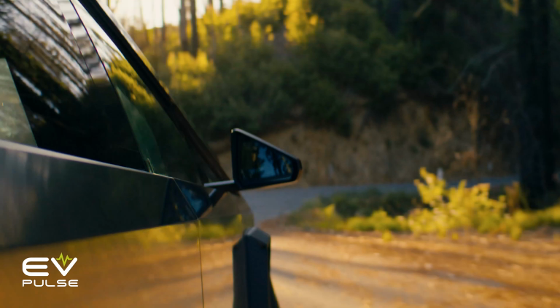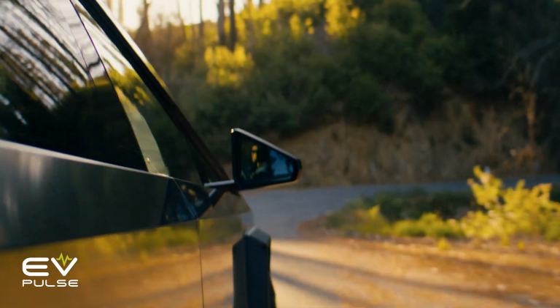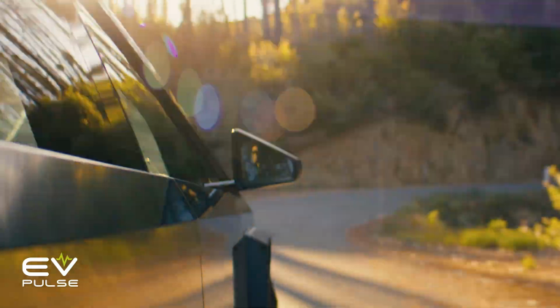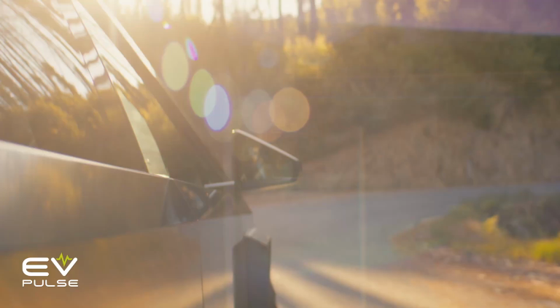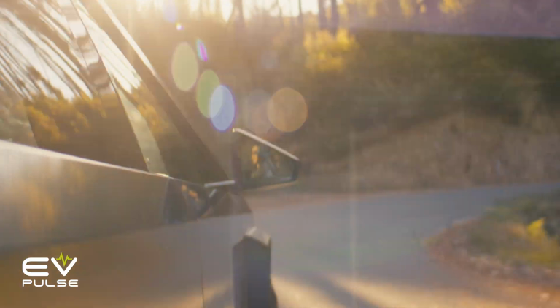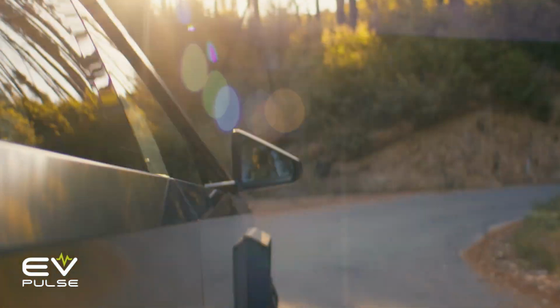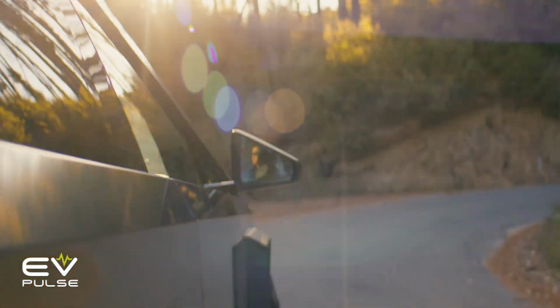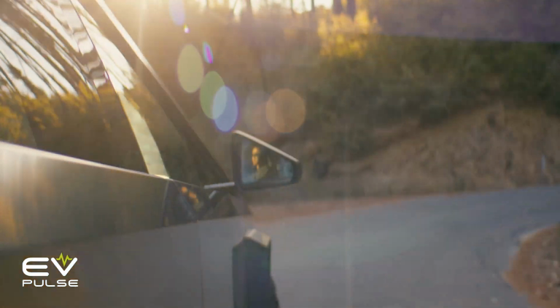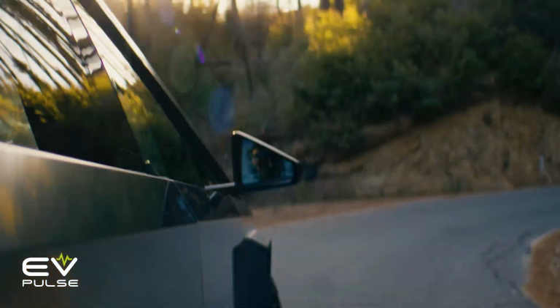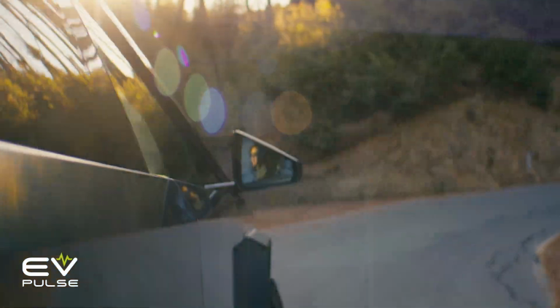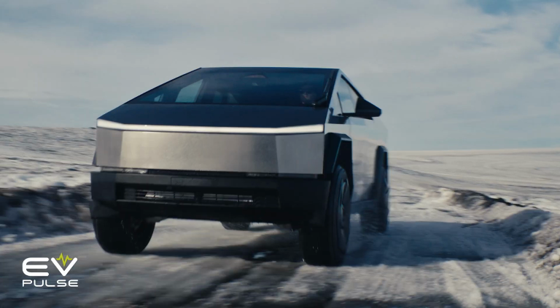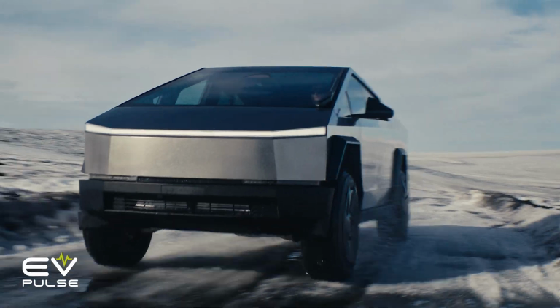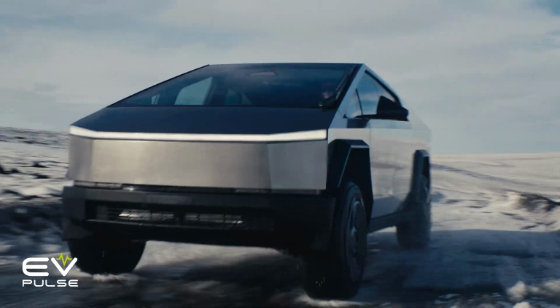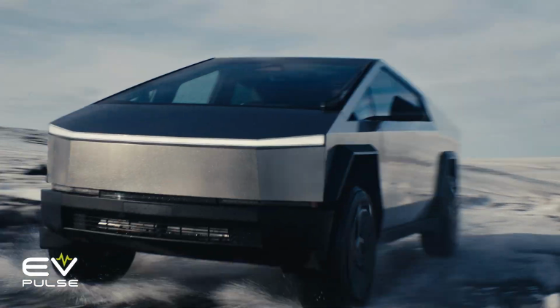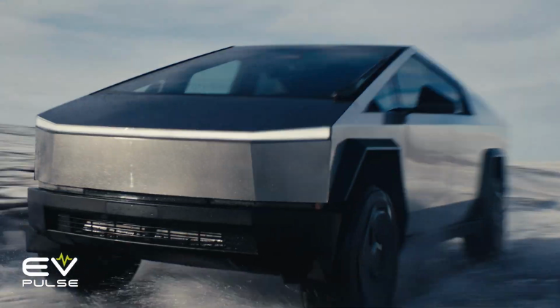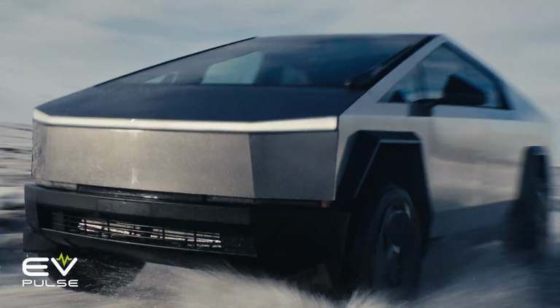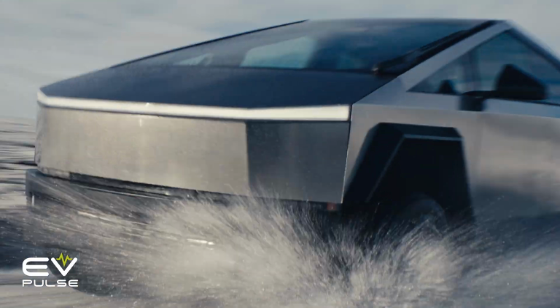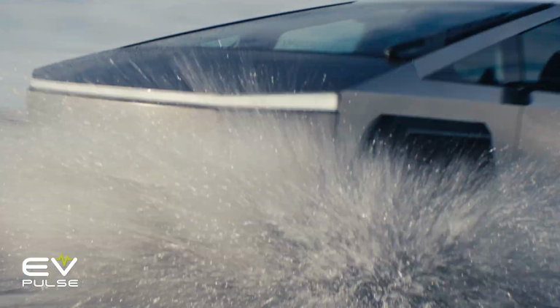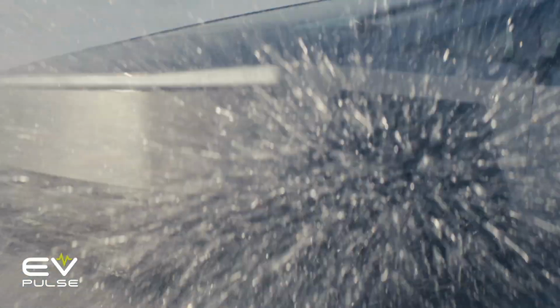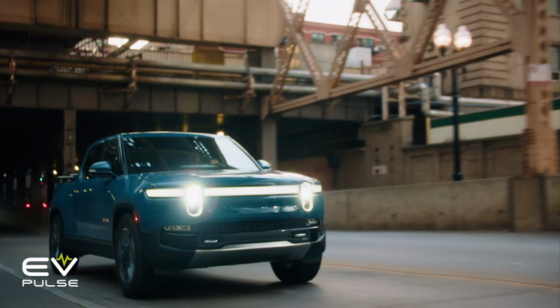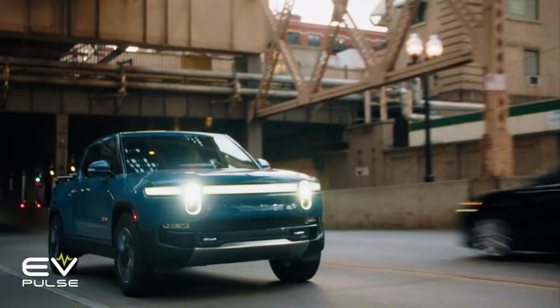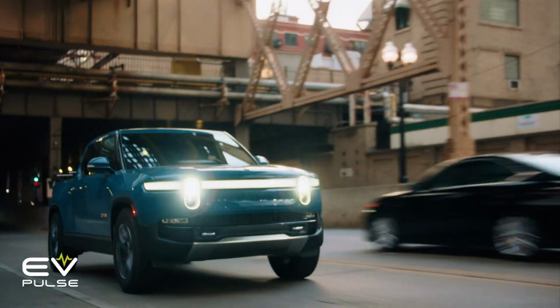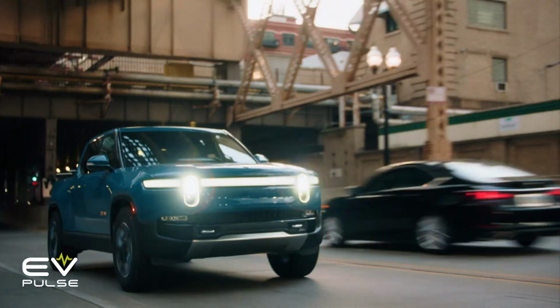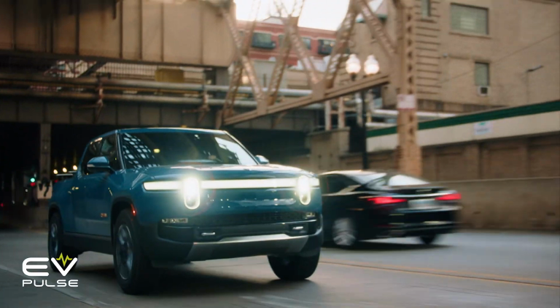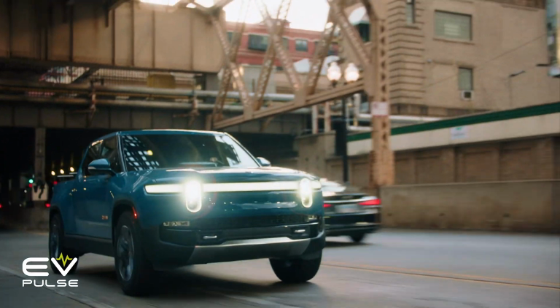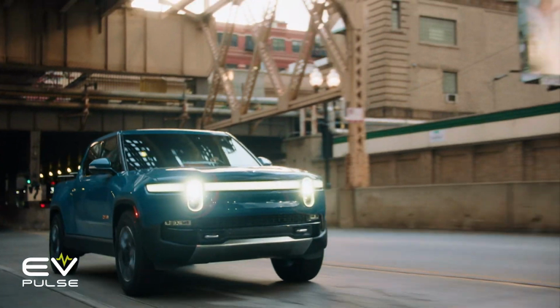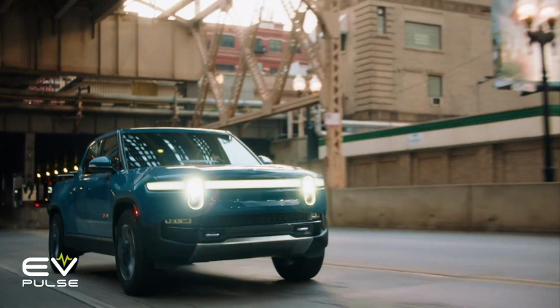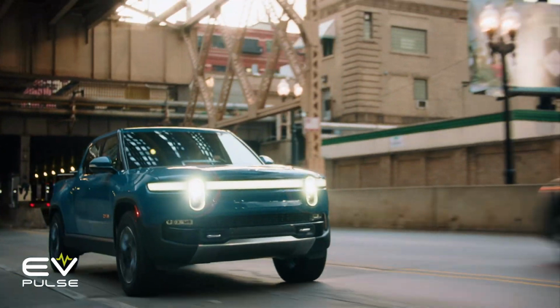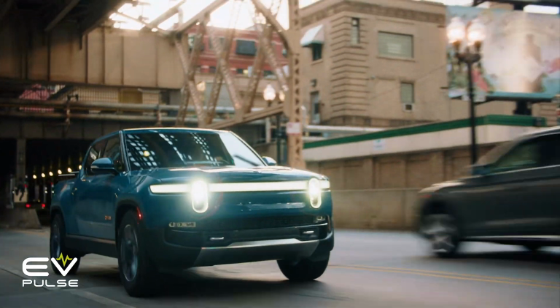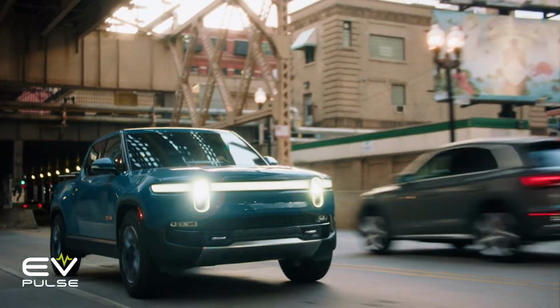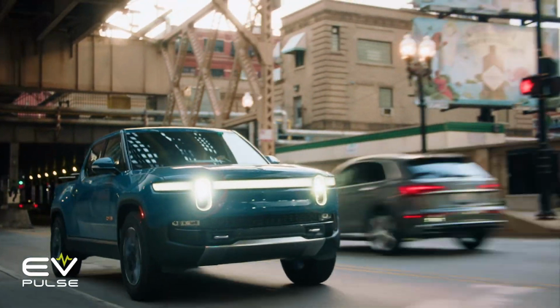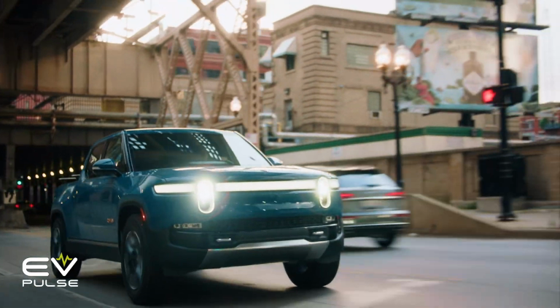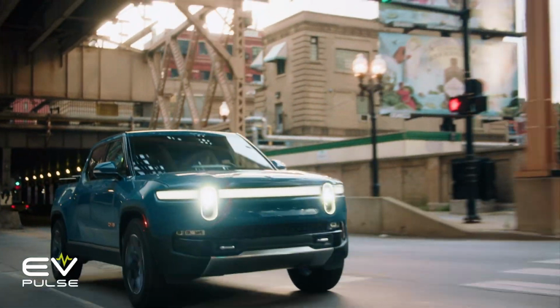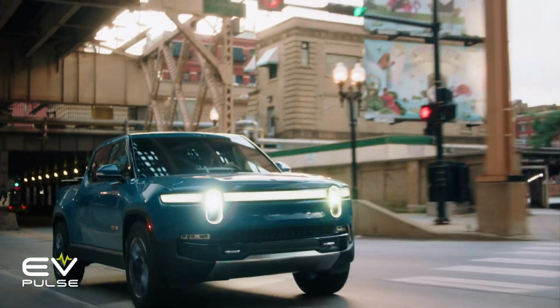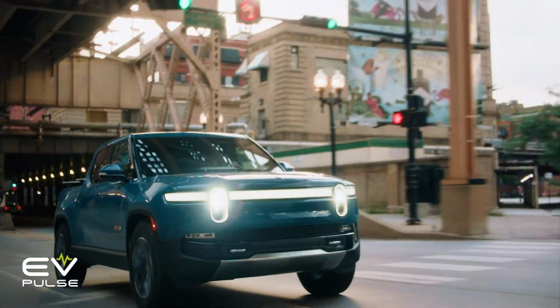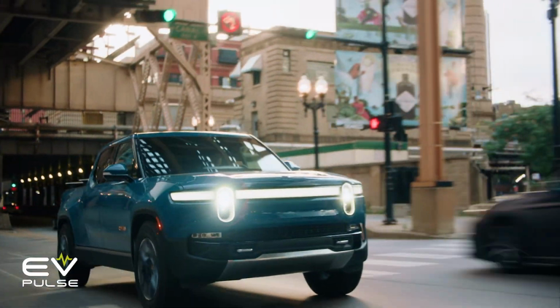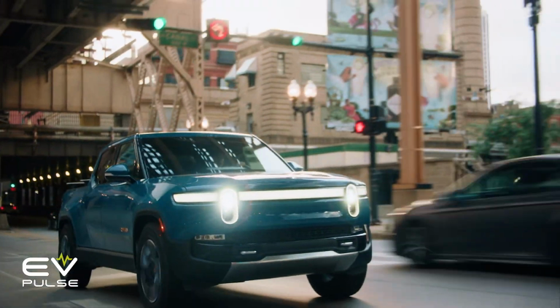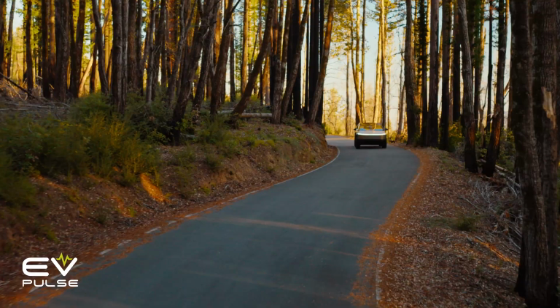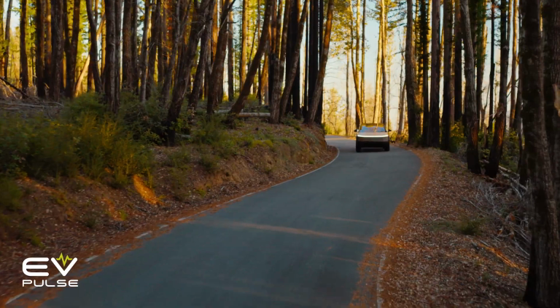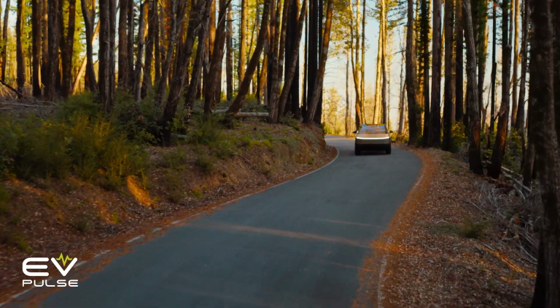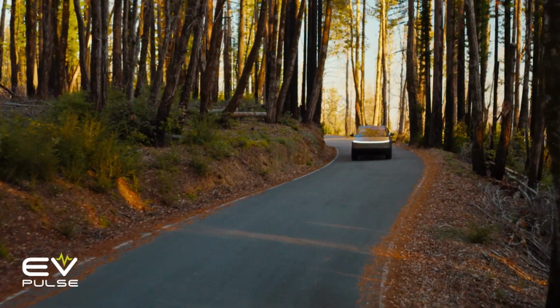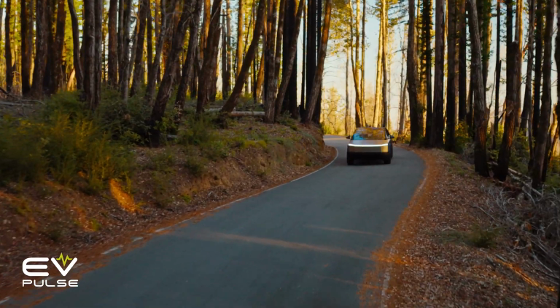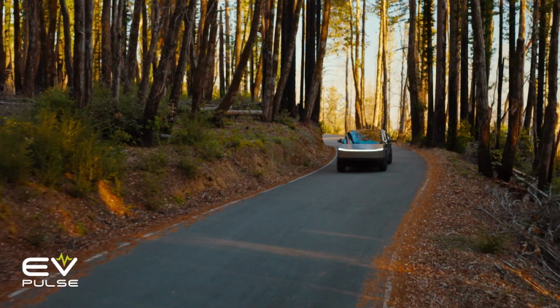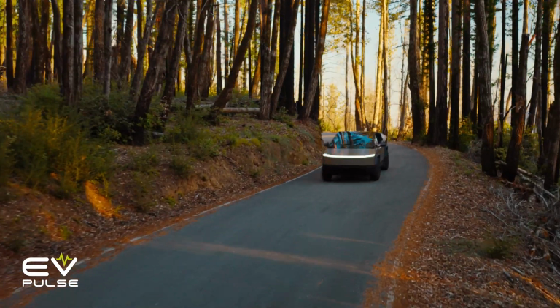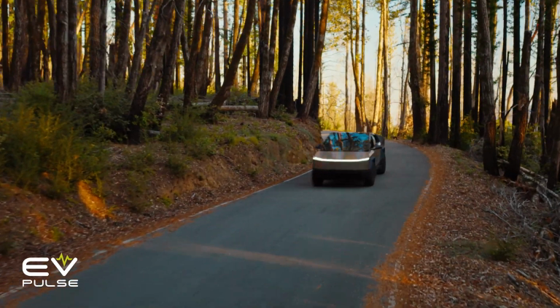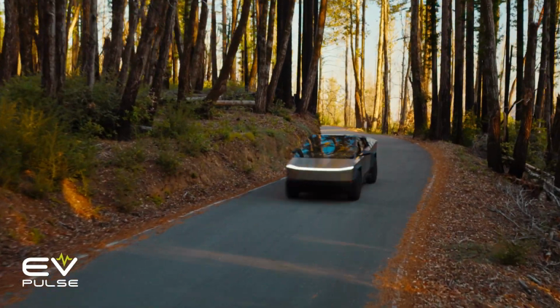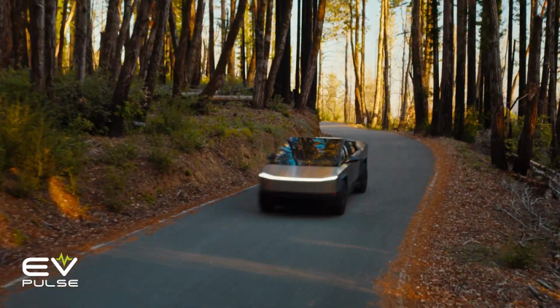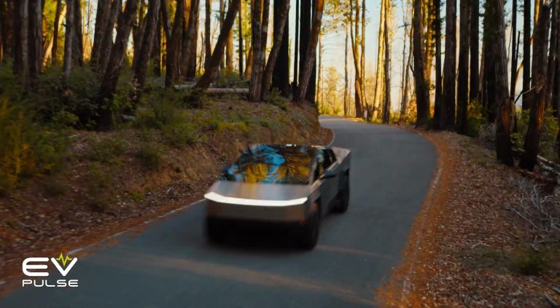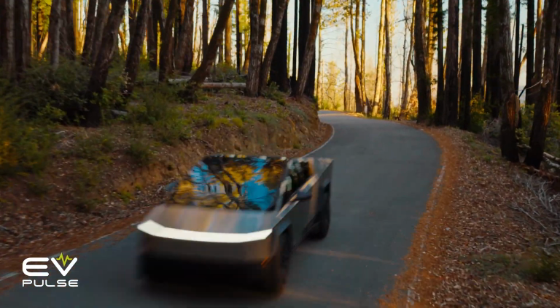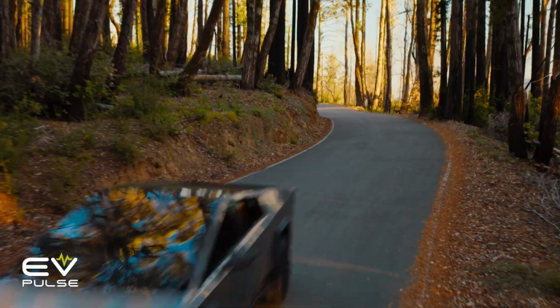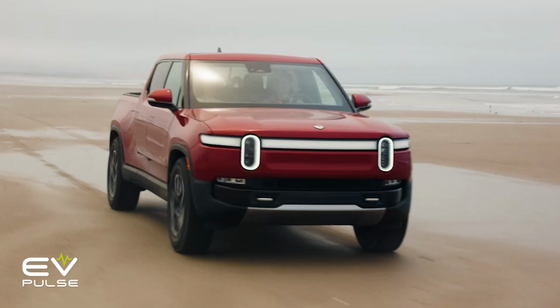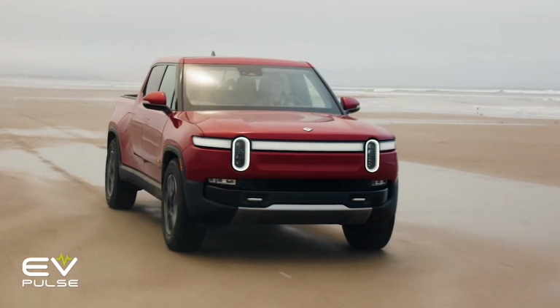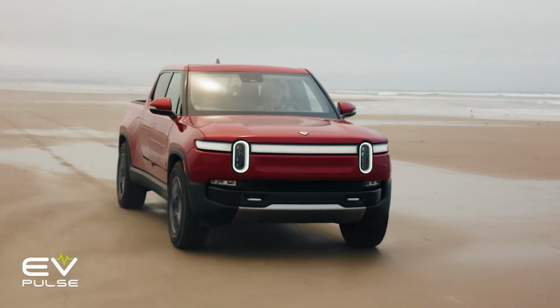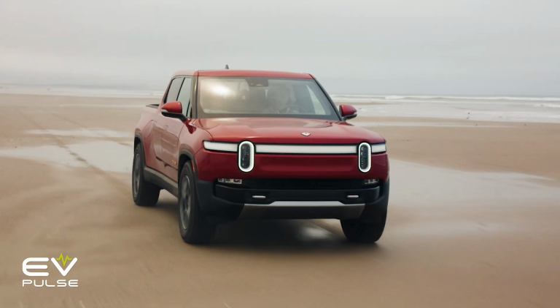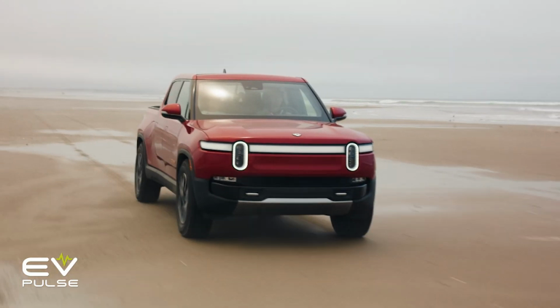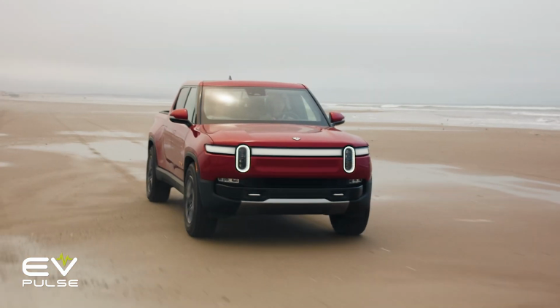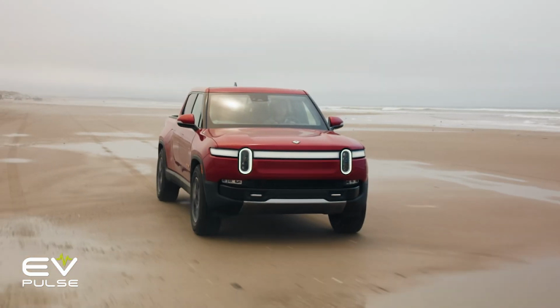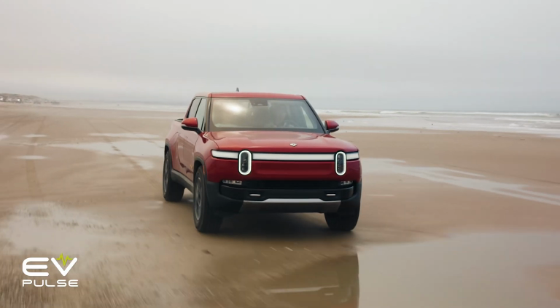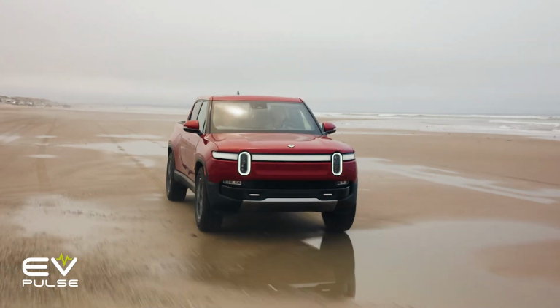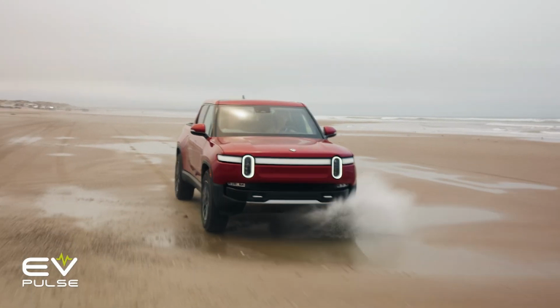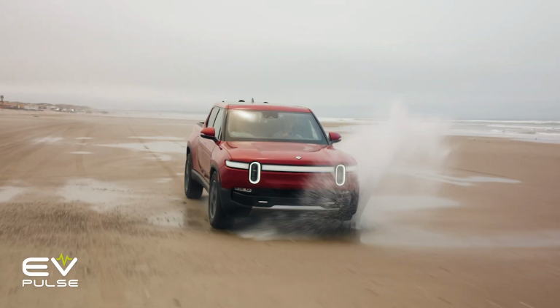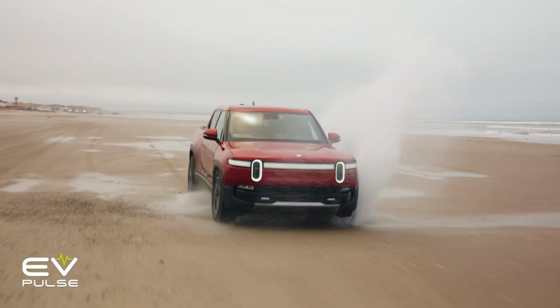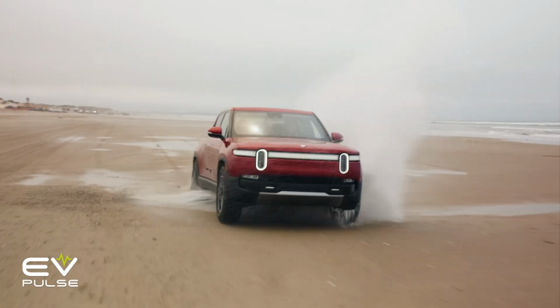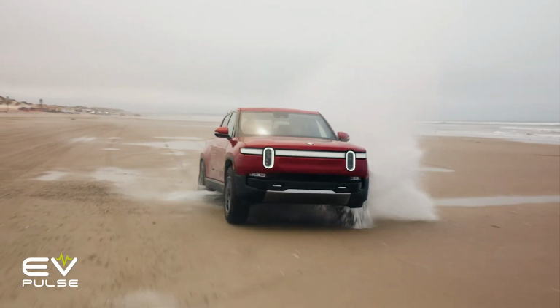What's better, the Tesla Cybertruck or Rivian R1T? Here's how these two battery-powered beasts compare.